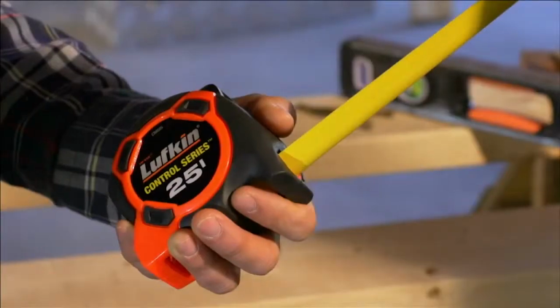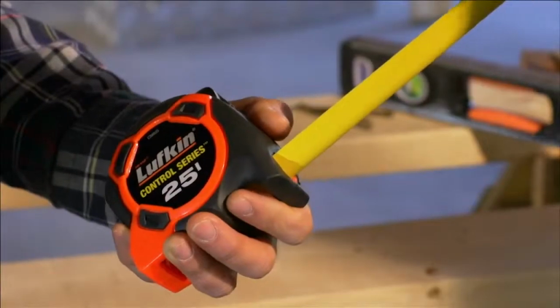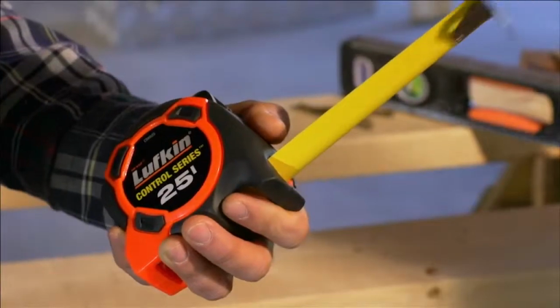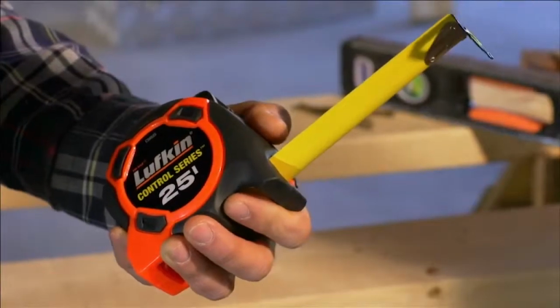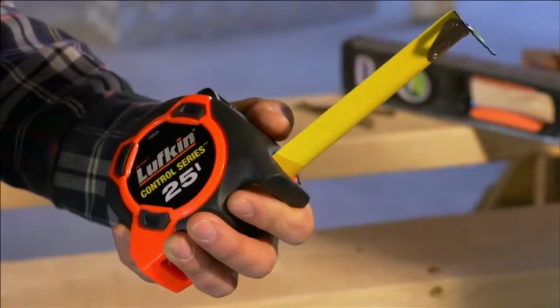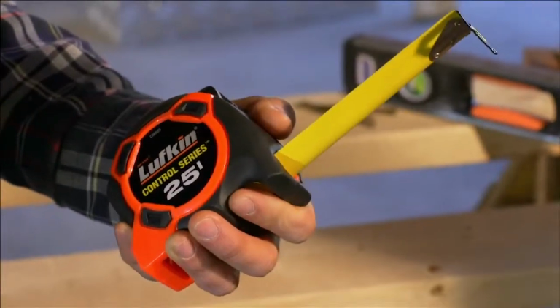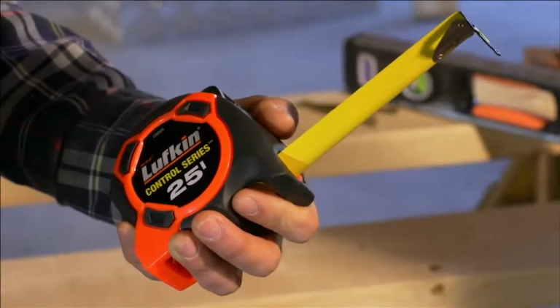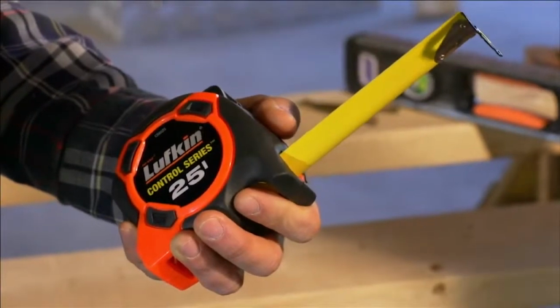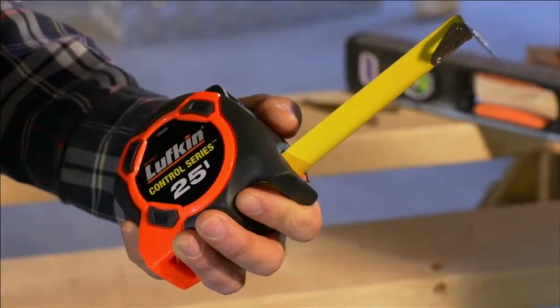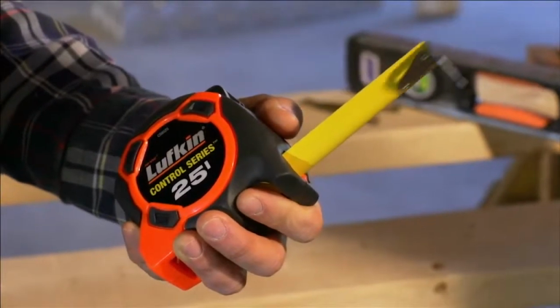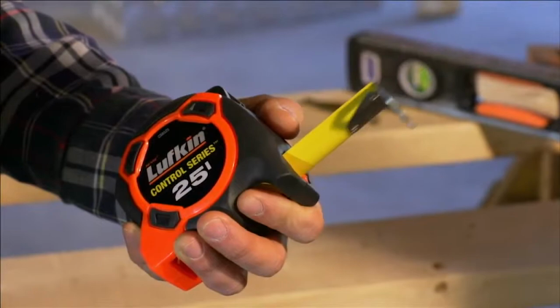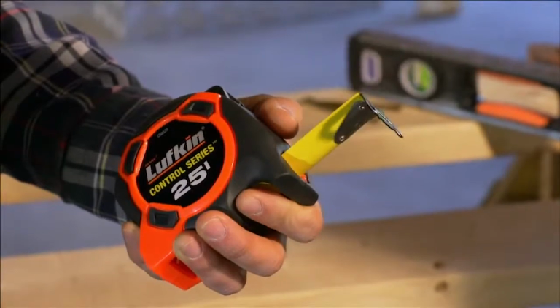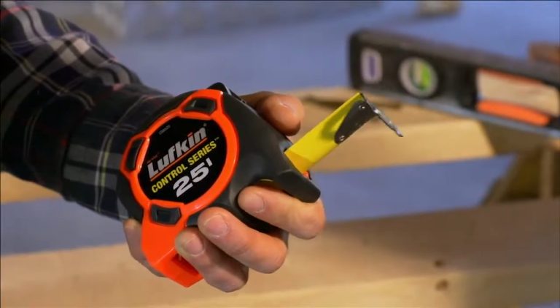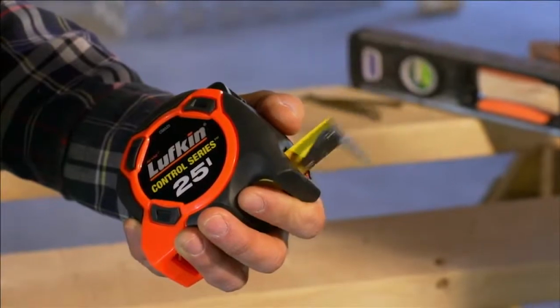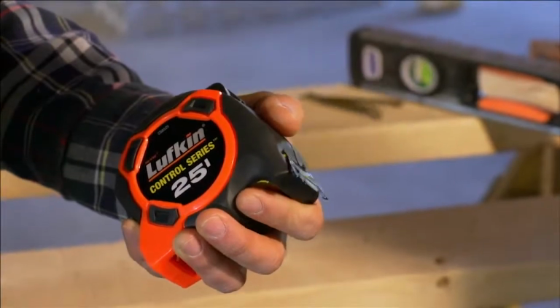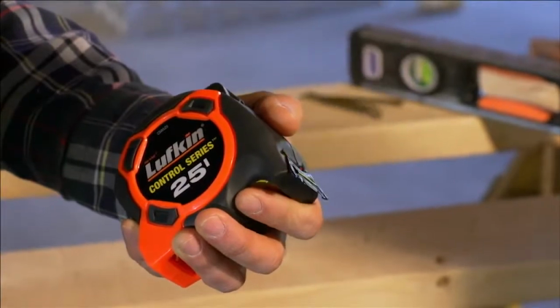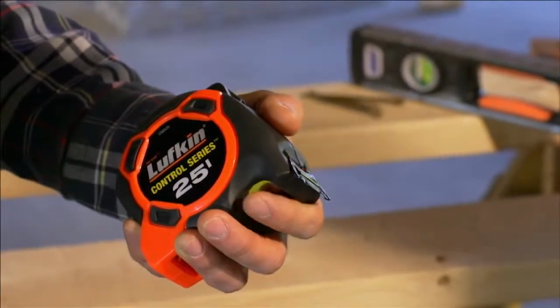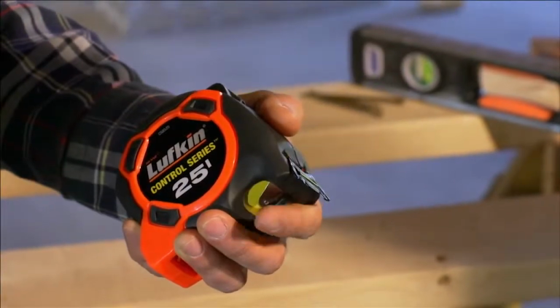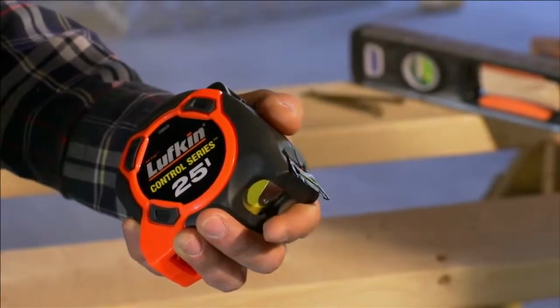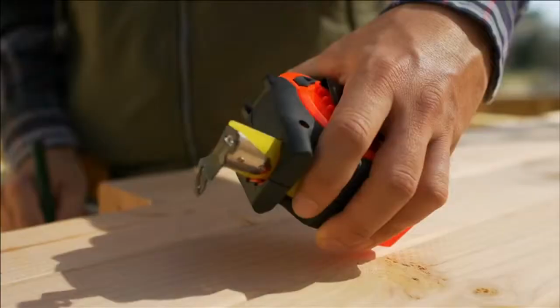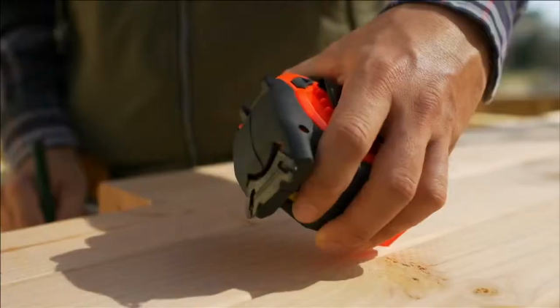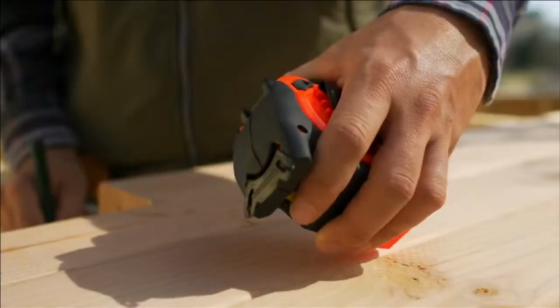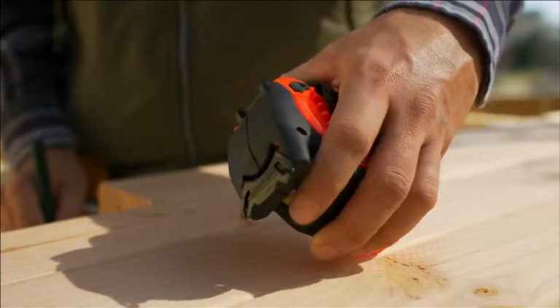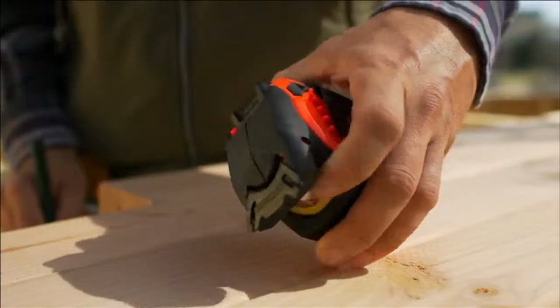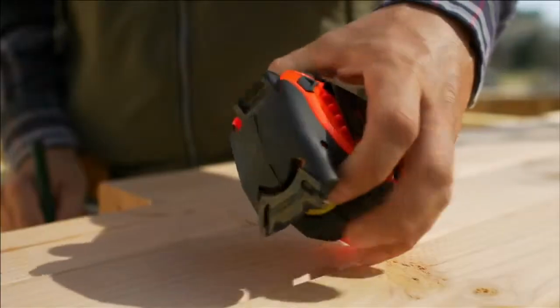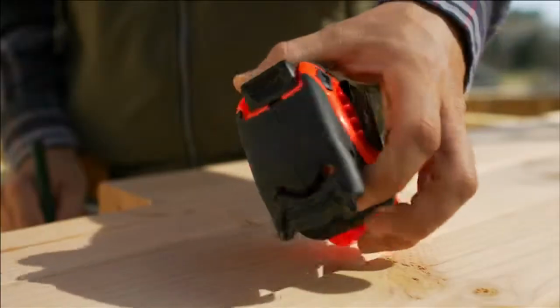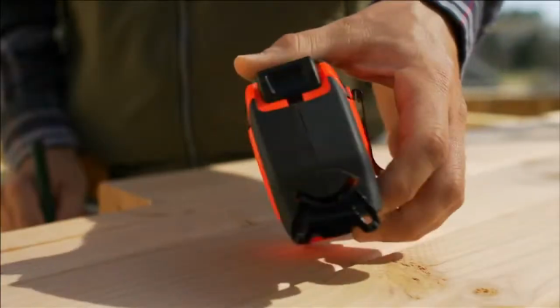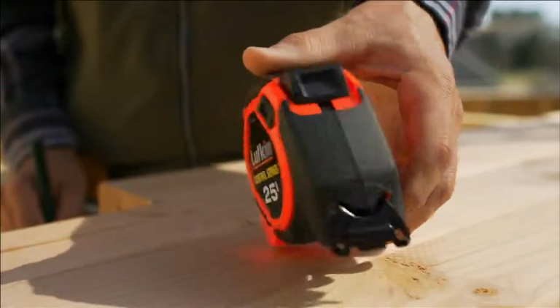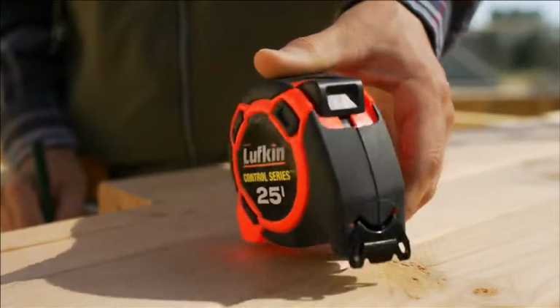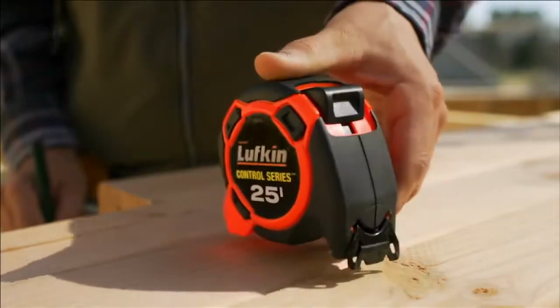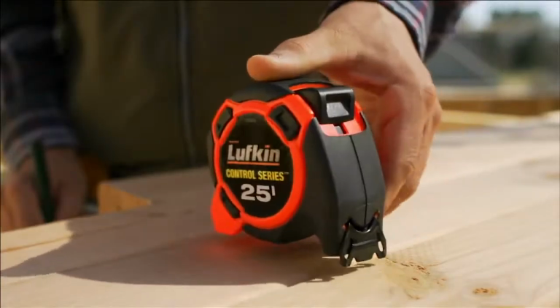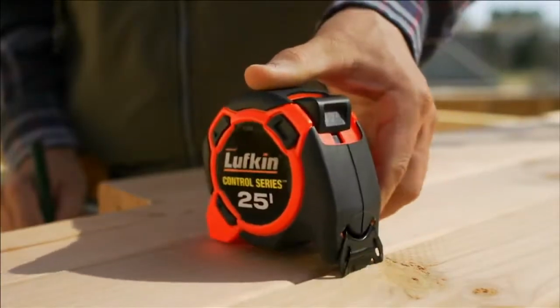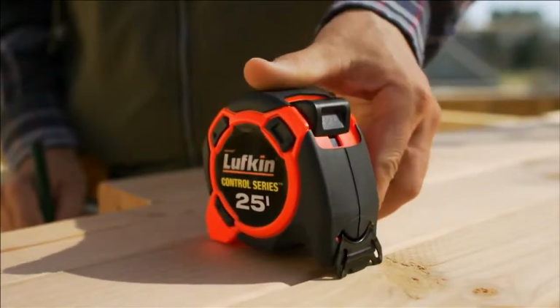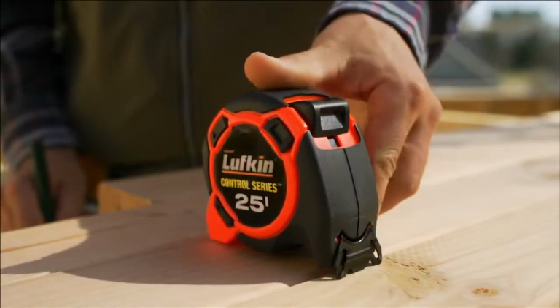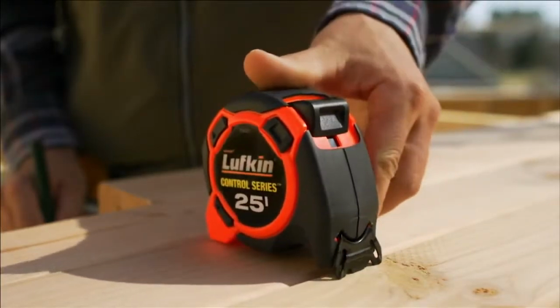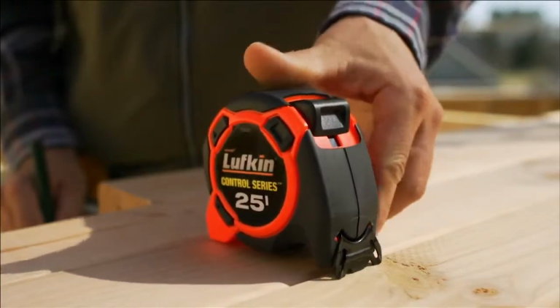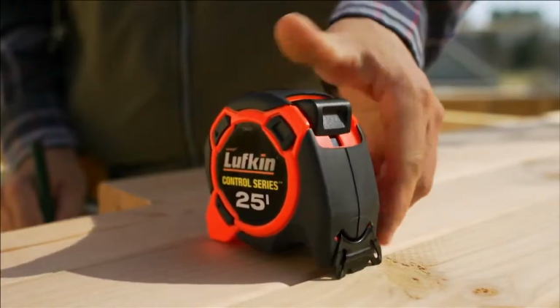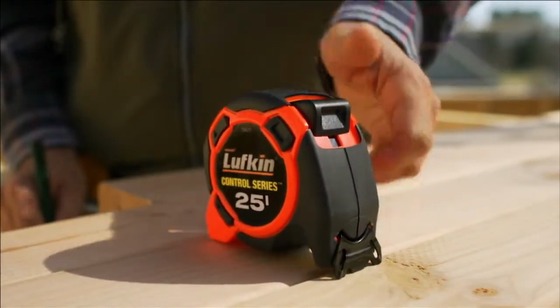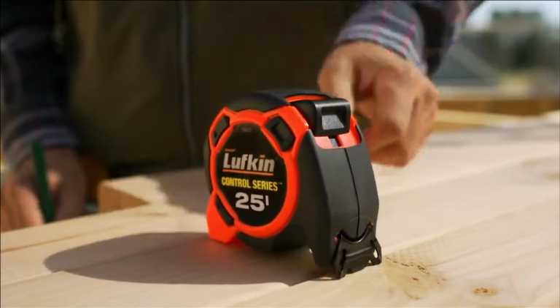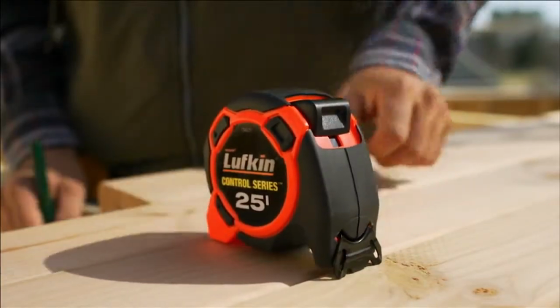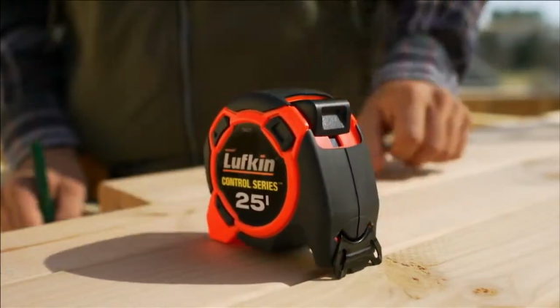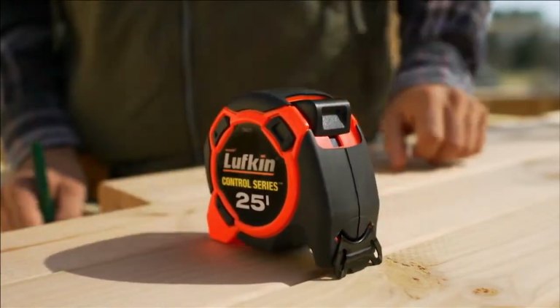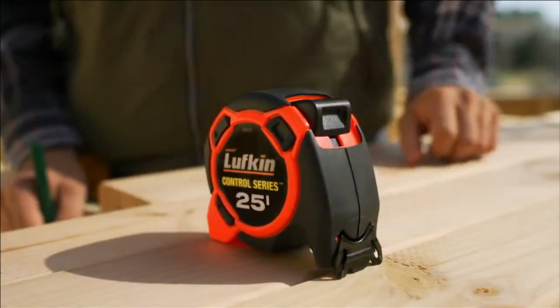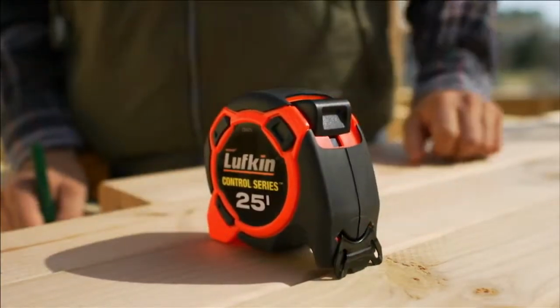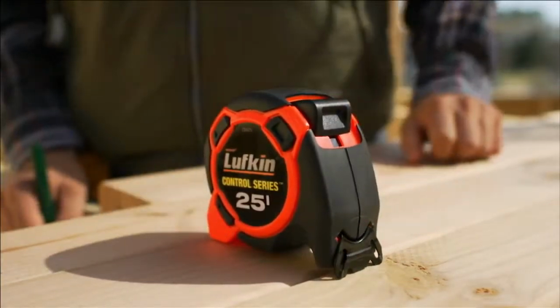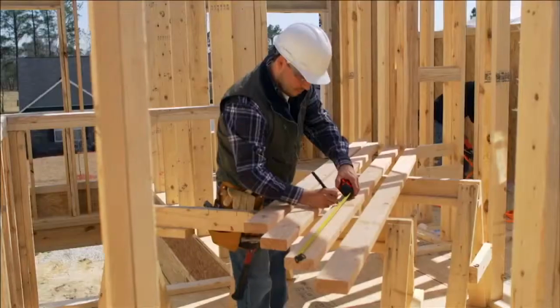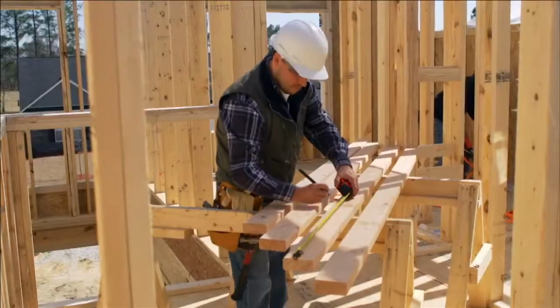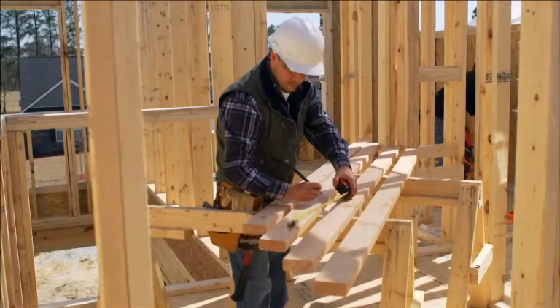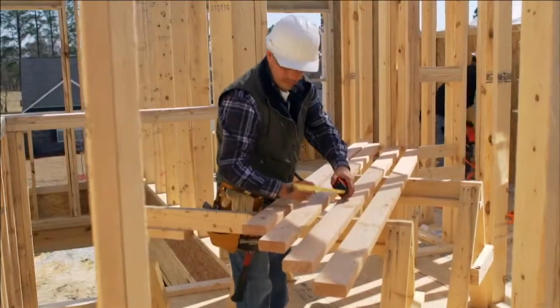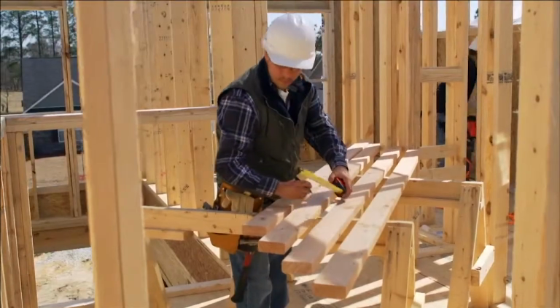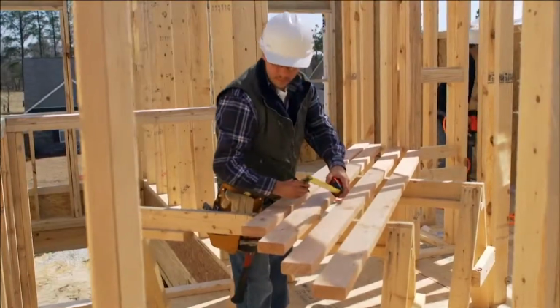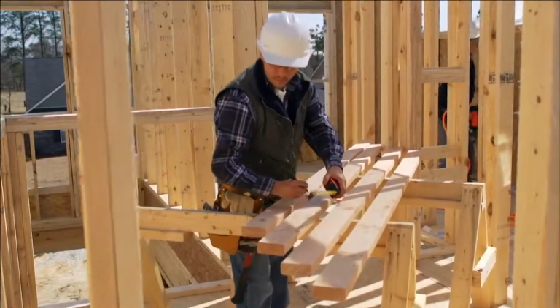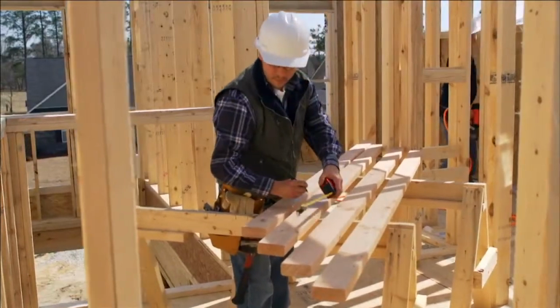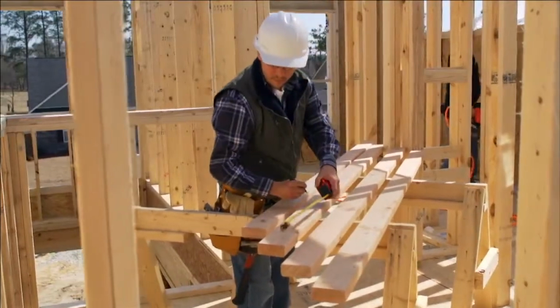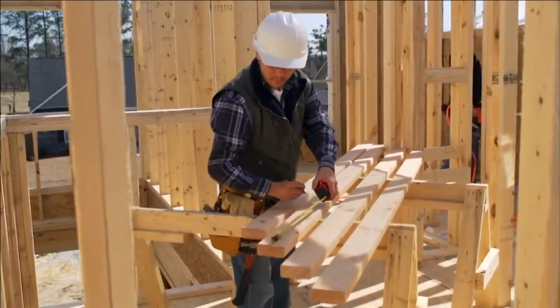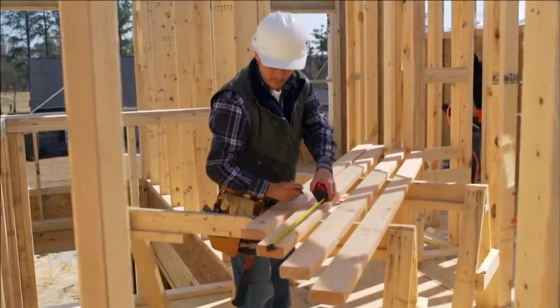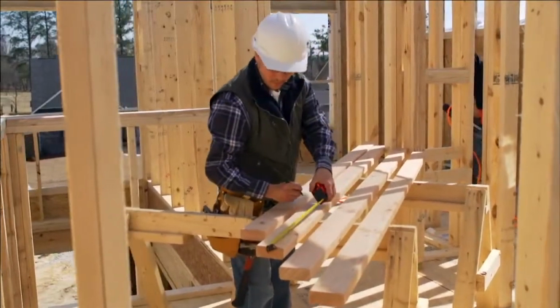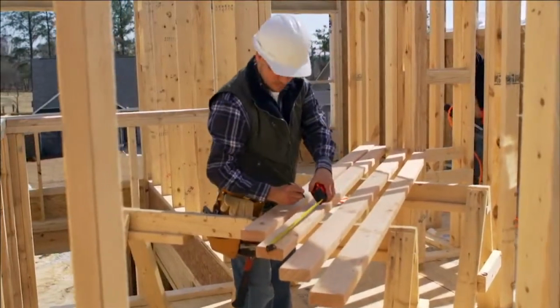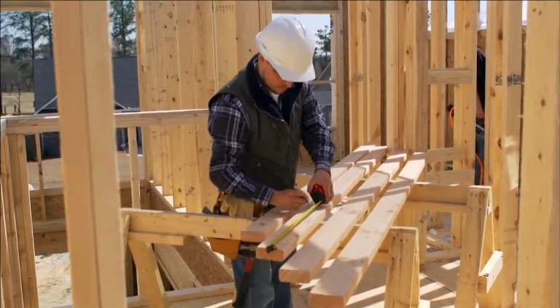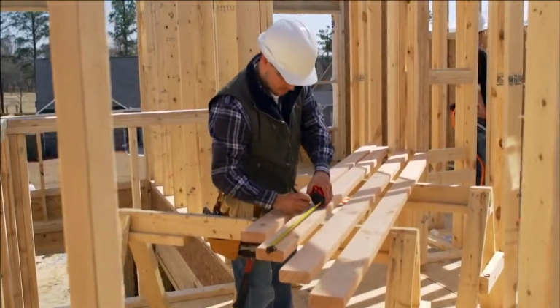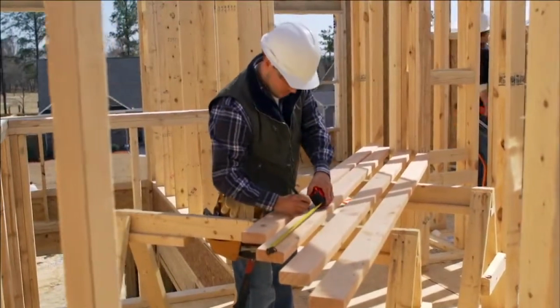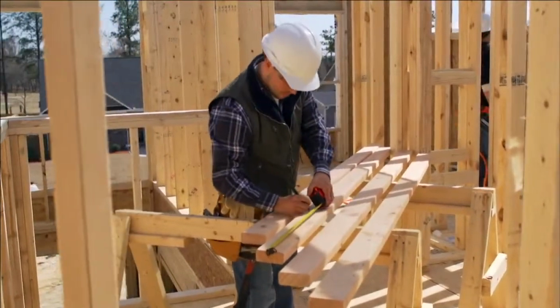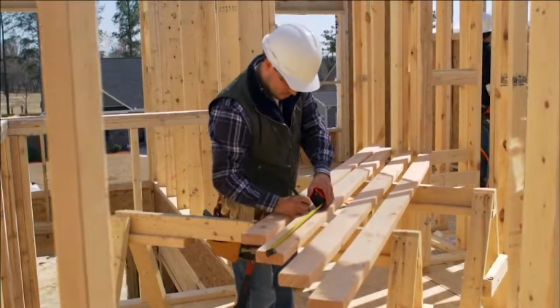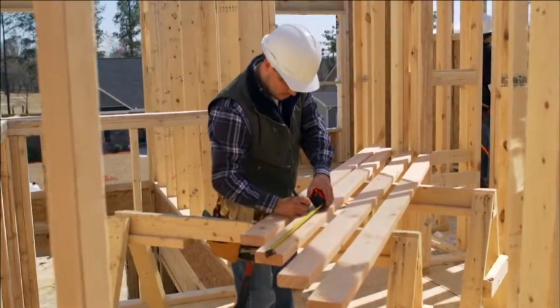The innovative Dragstrip controls tape retraction with the touch of a finger, making measures smooth, quick and easy.